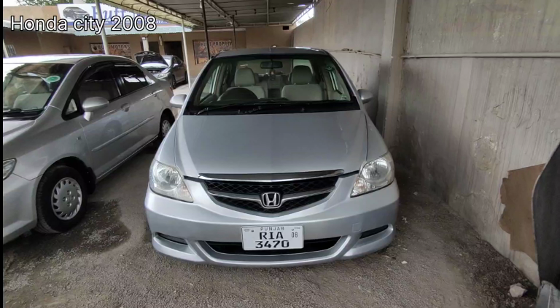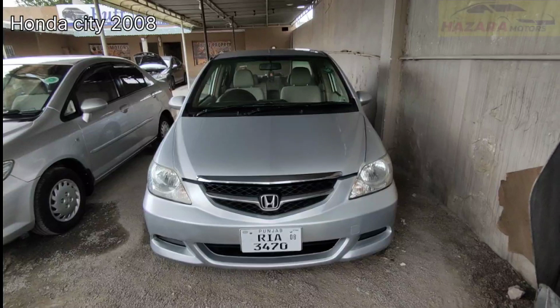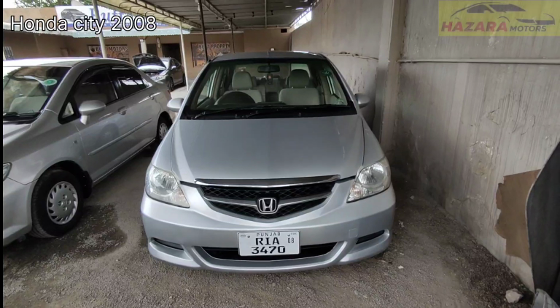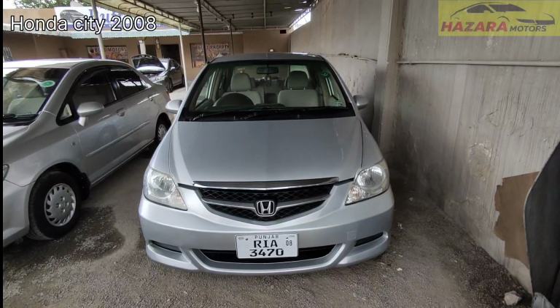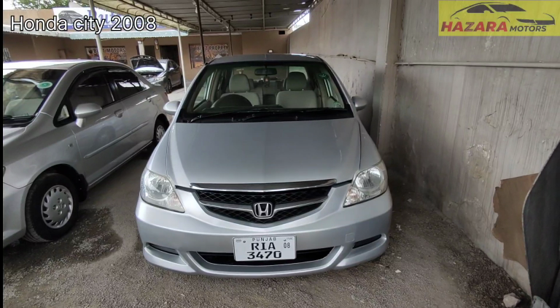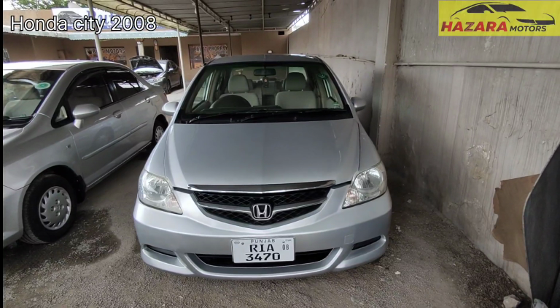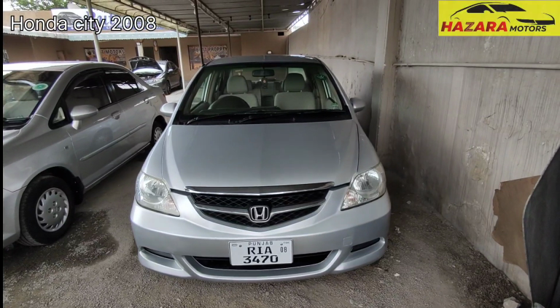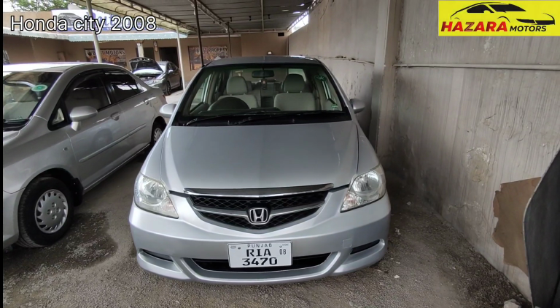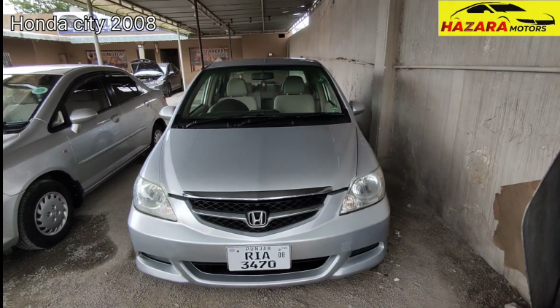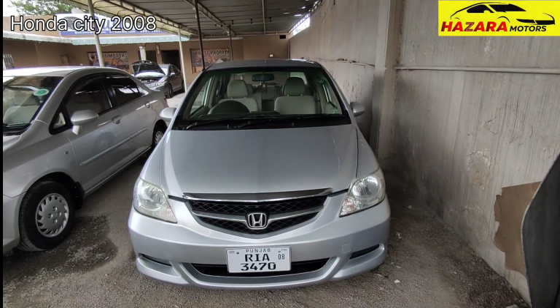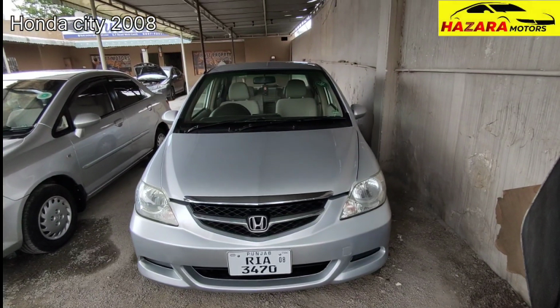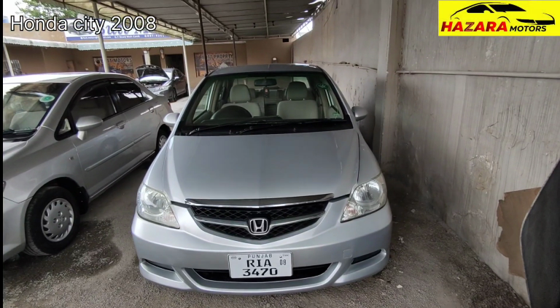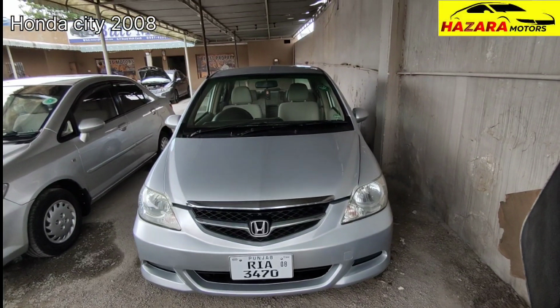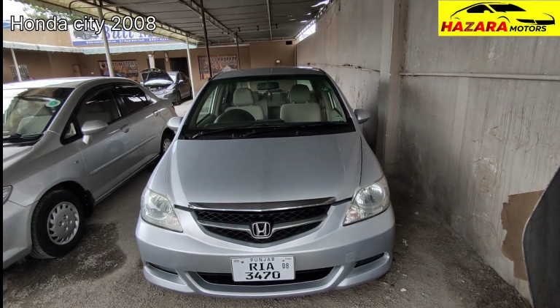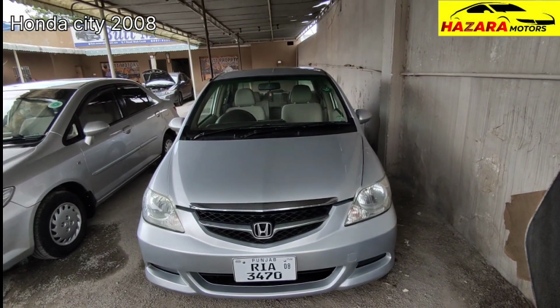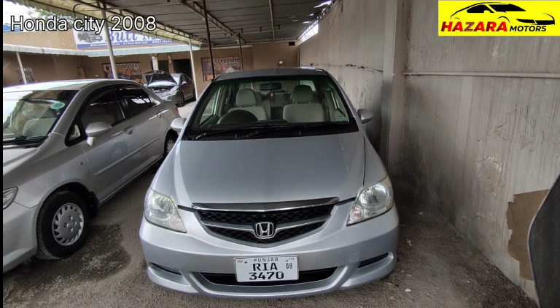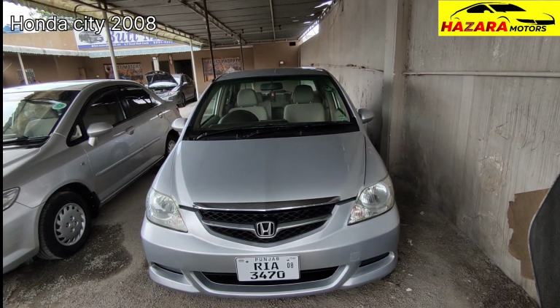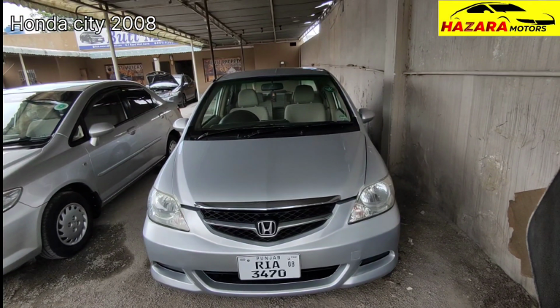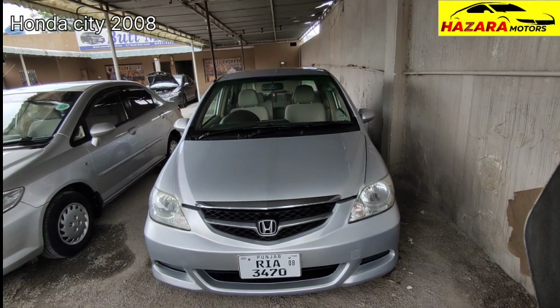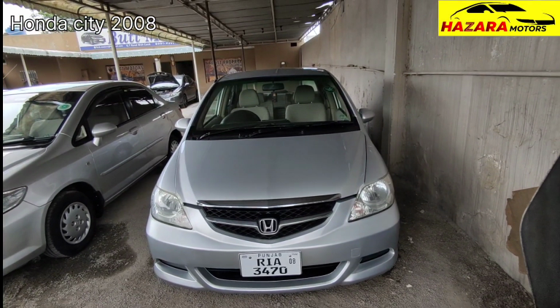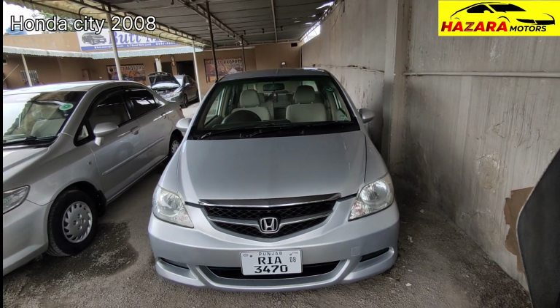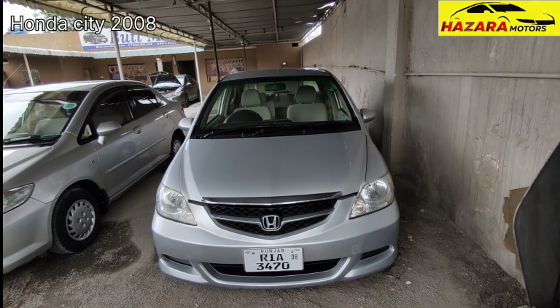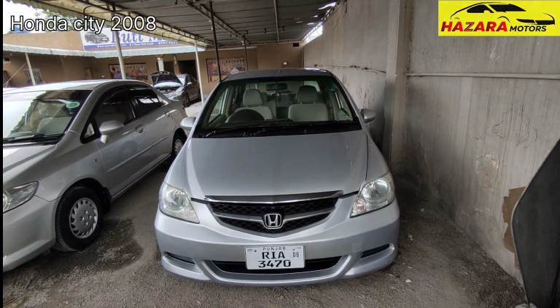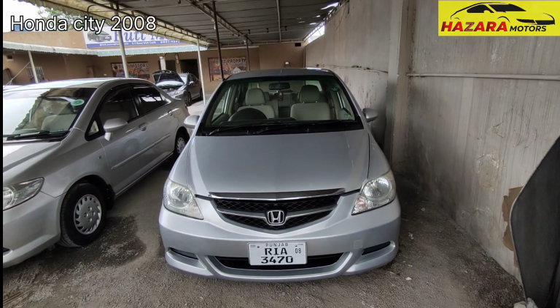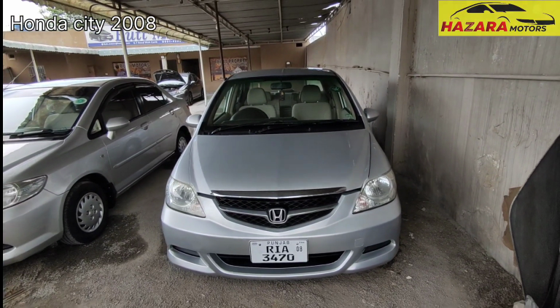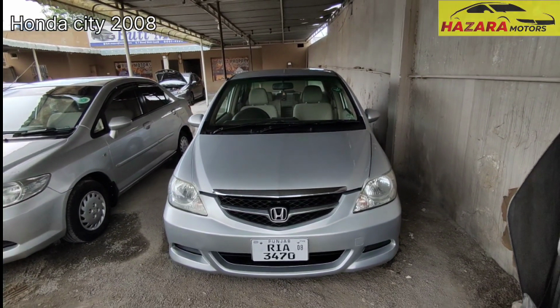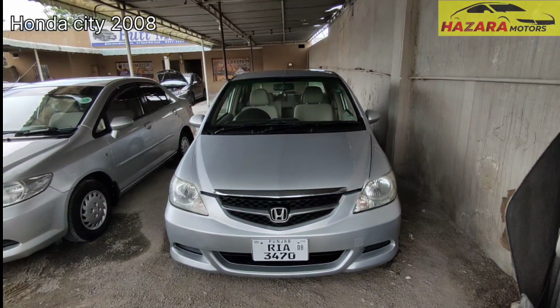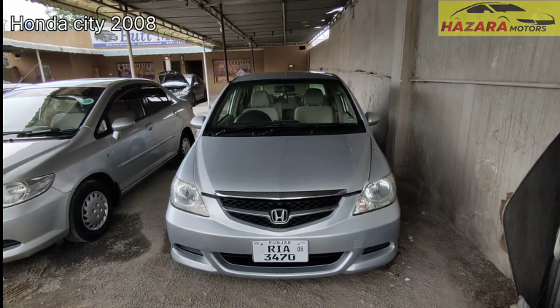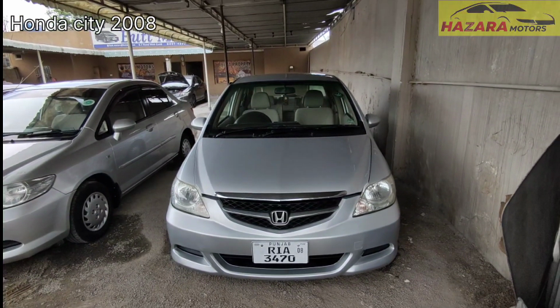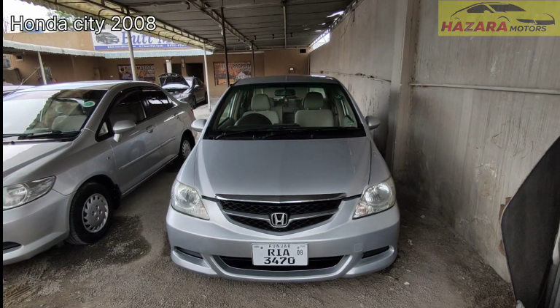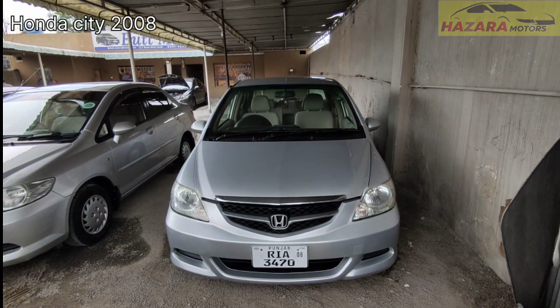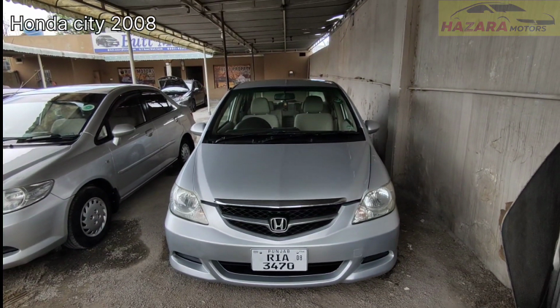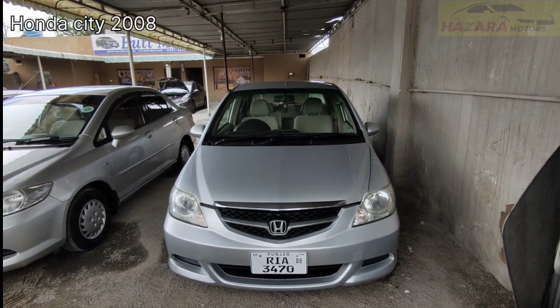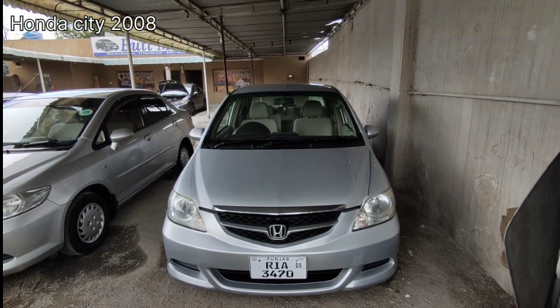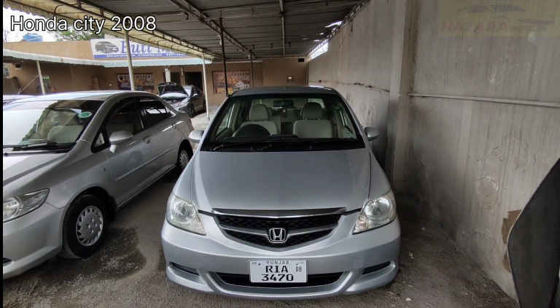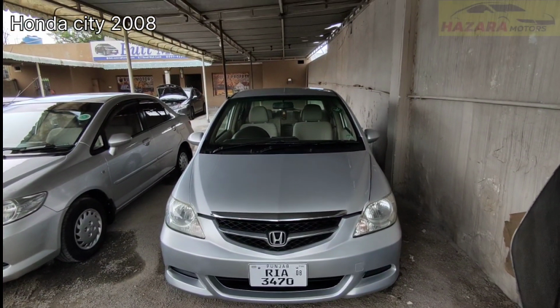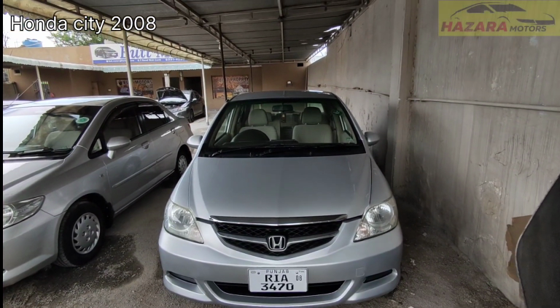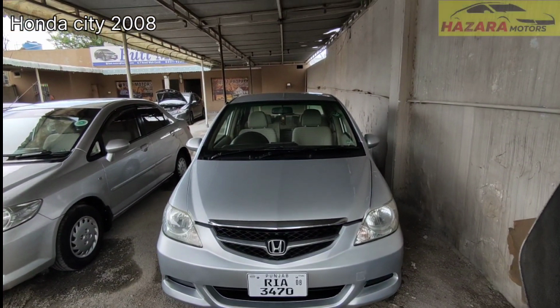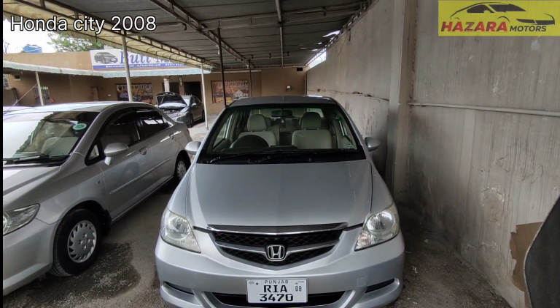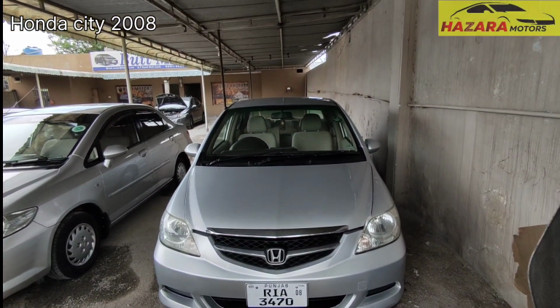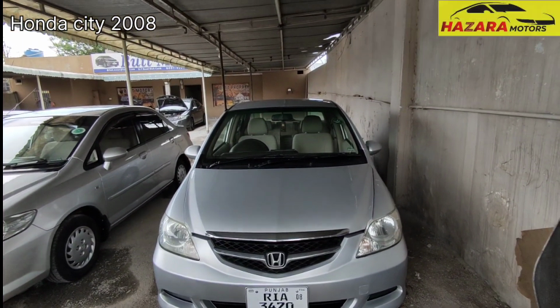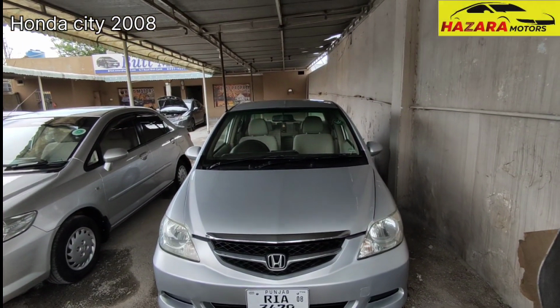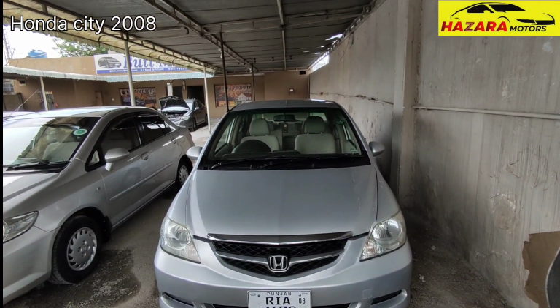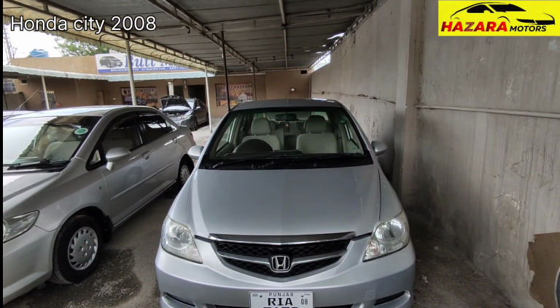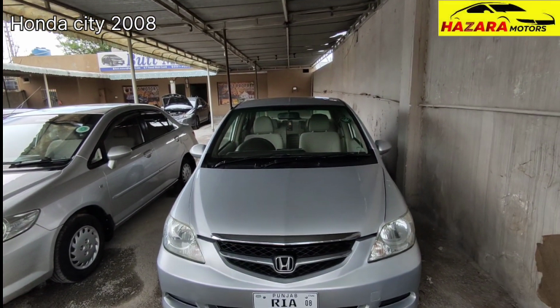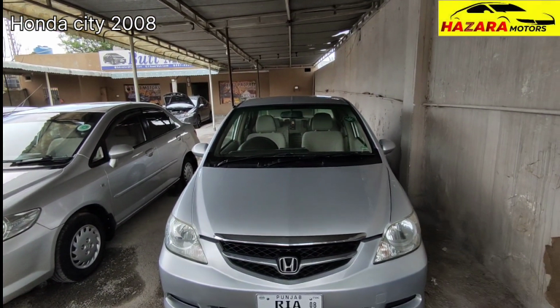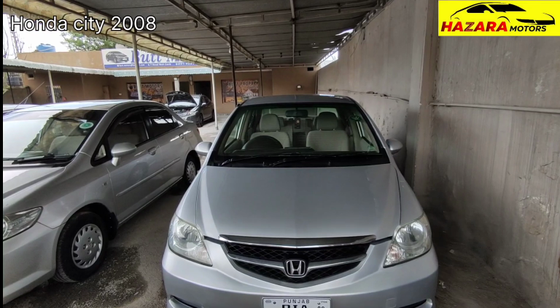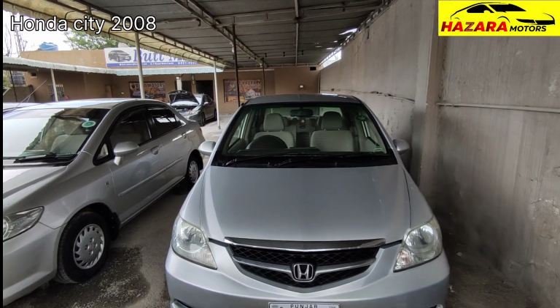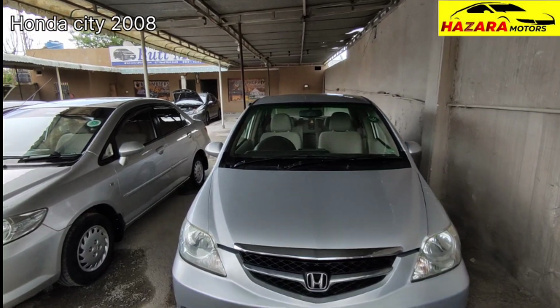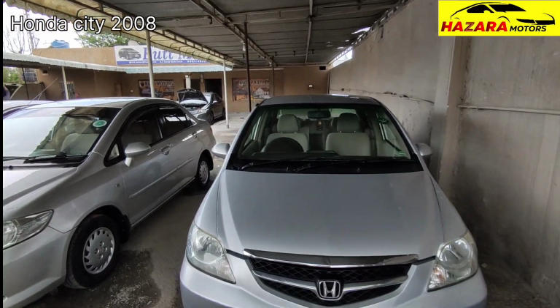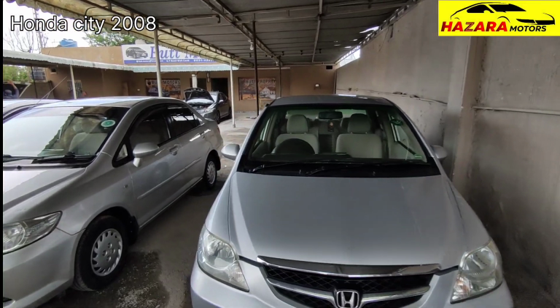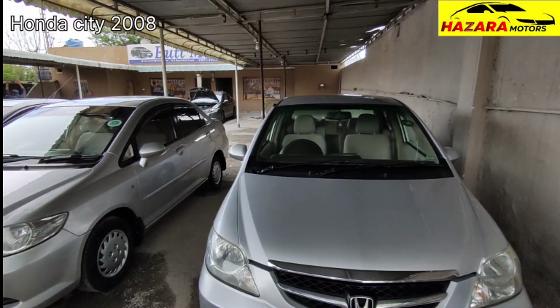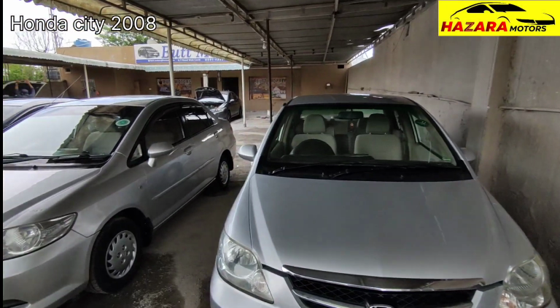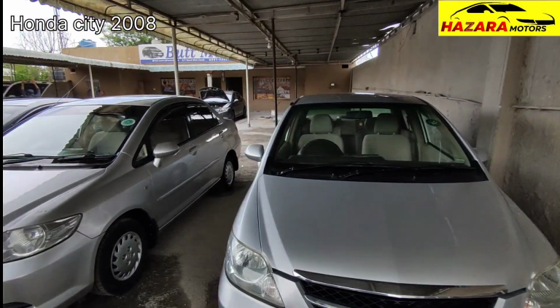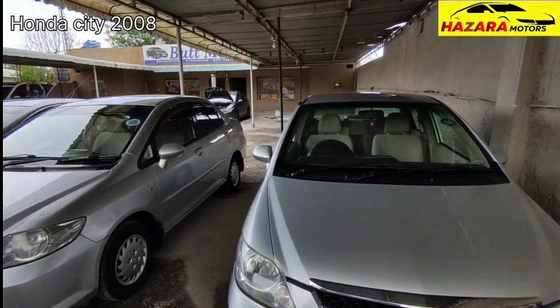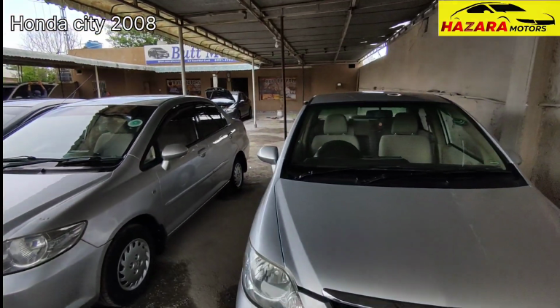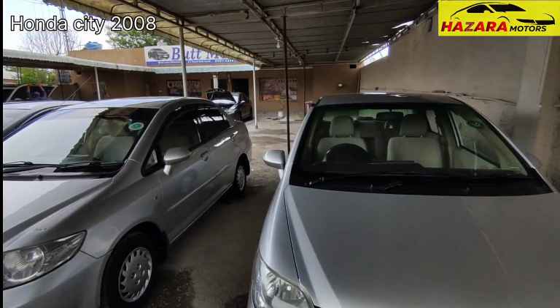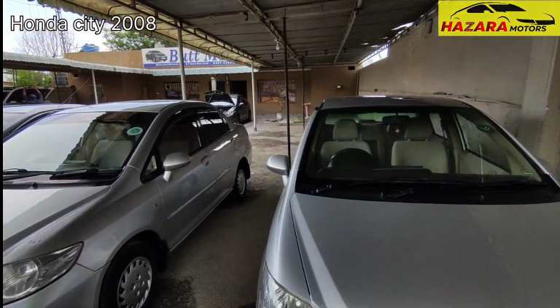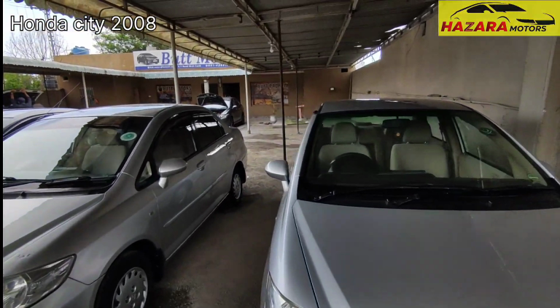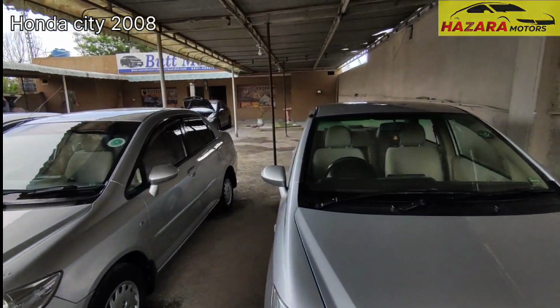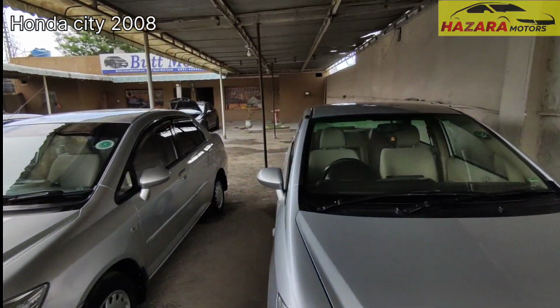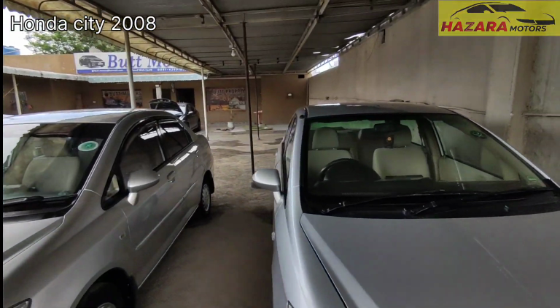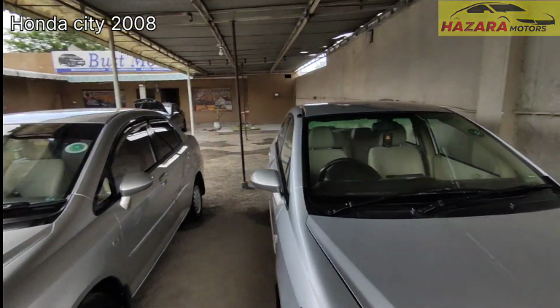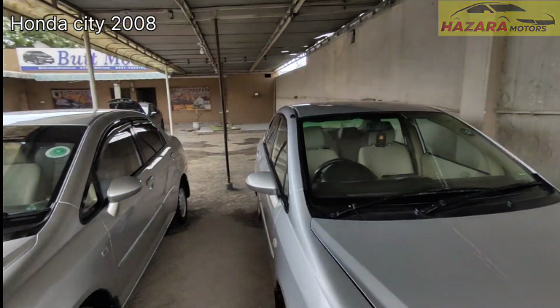Honda City 2008 model has been registered with Ravel. It is in very good condition, neat and clean, perfect condition.